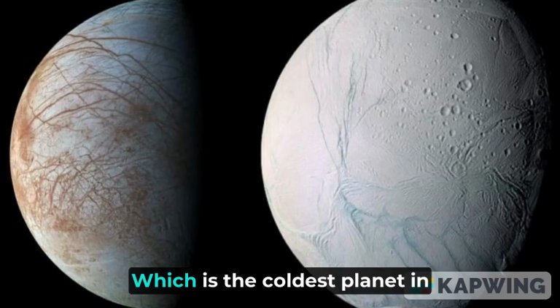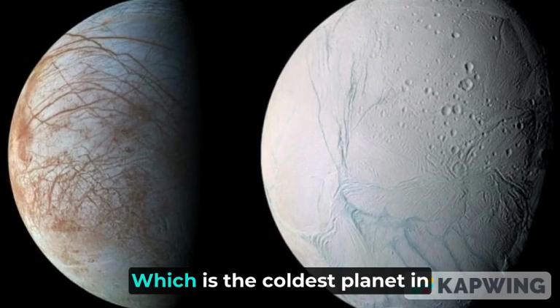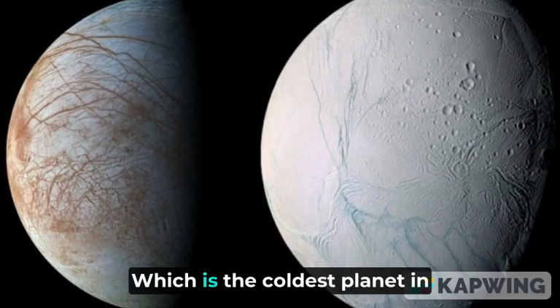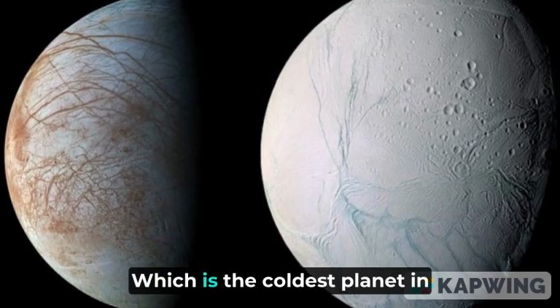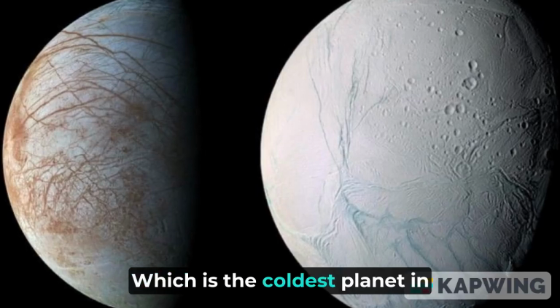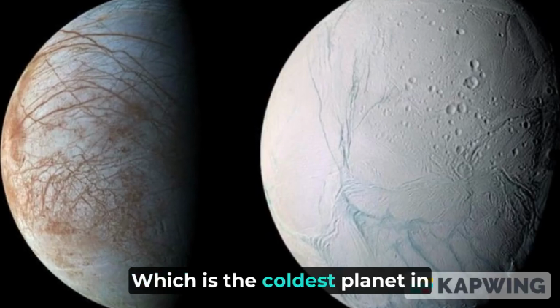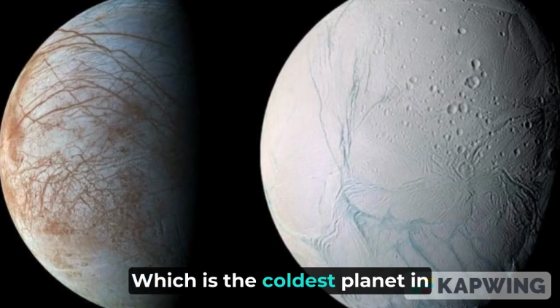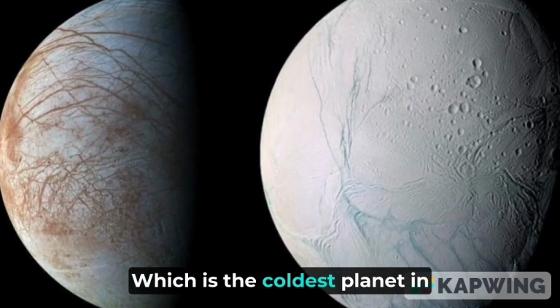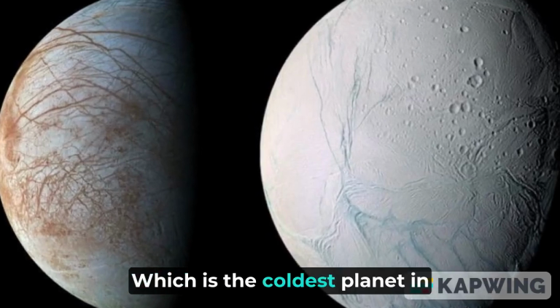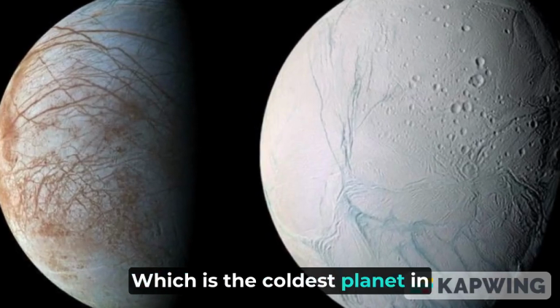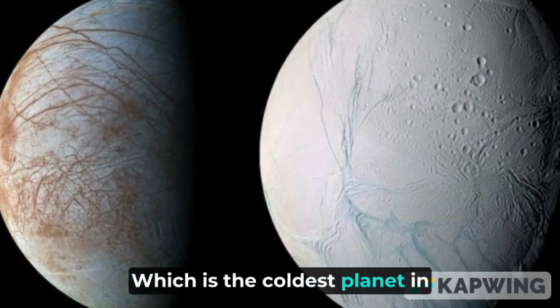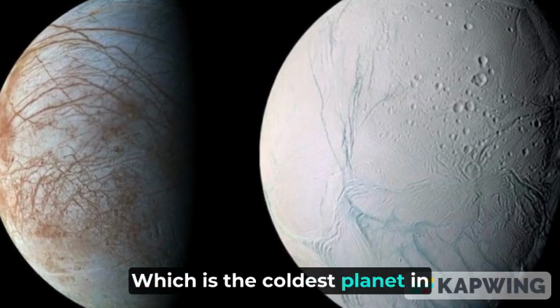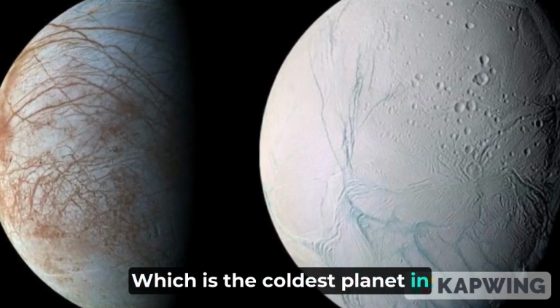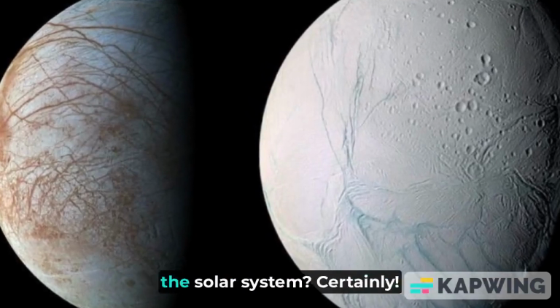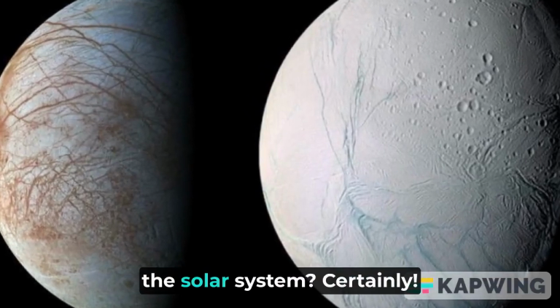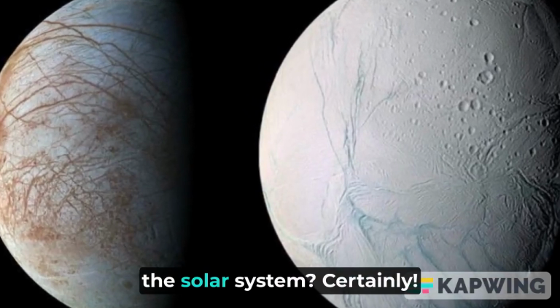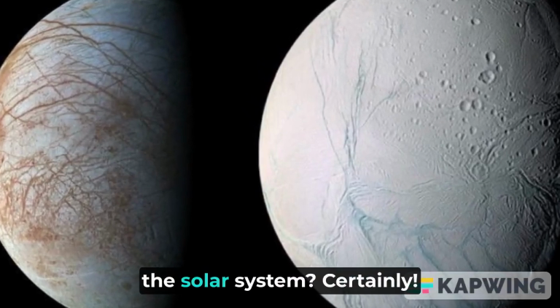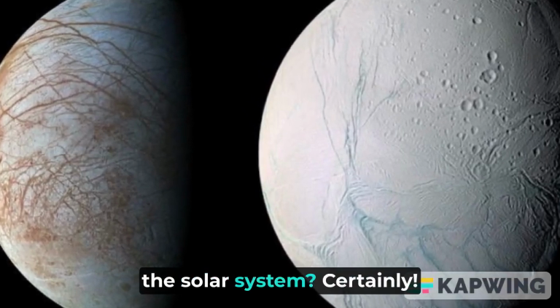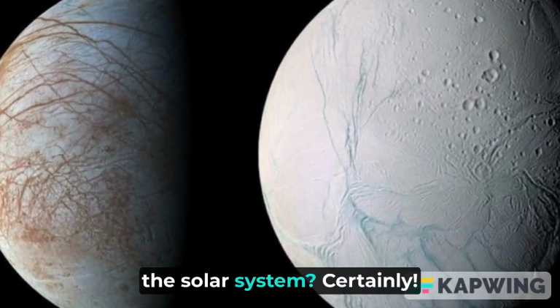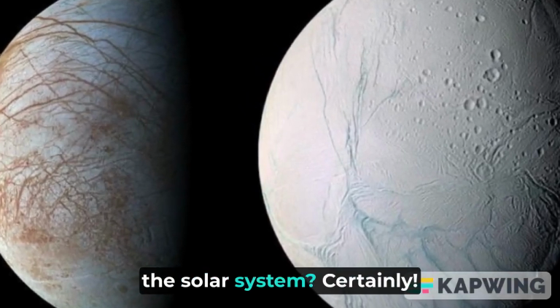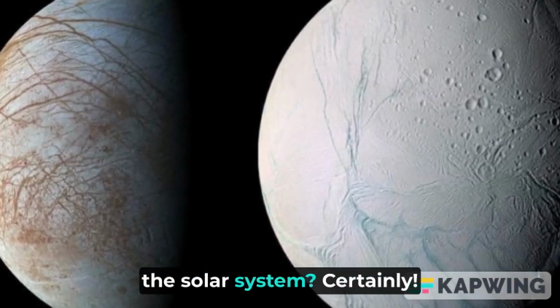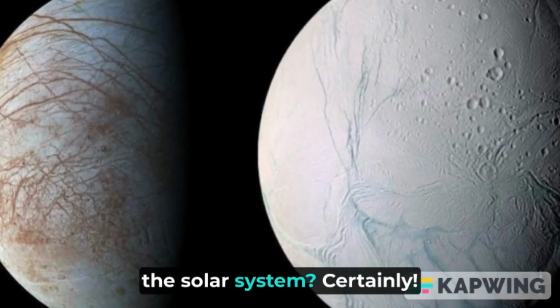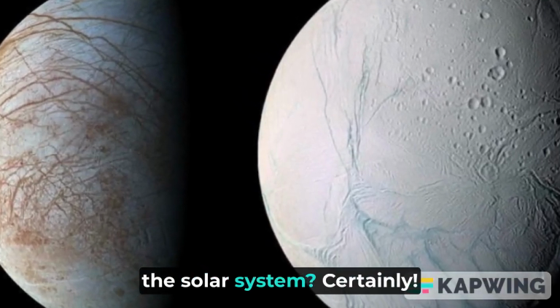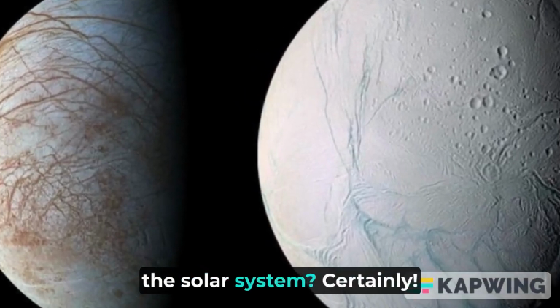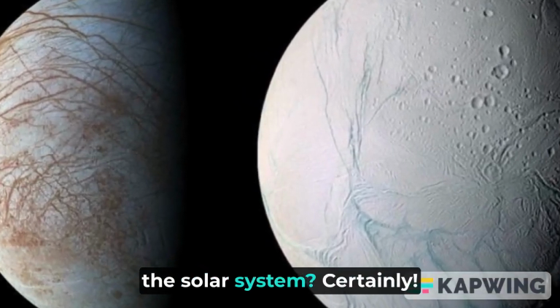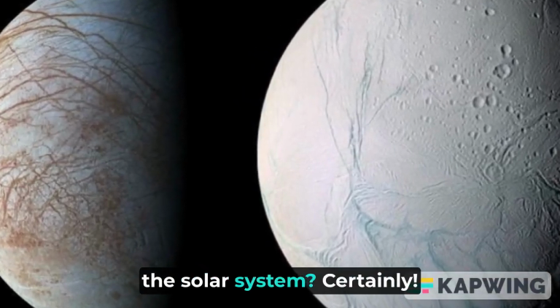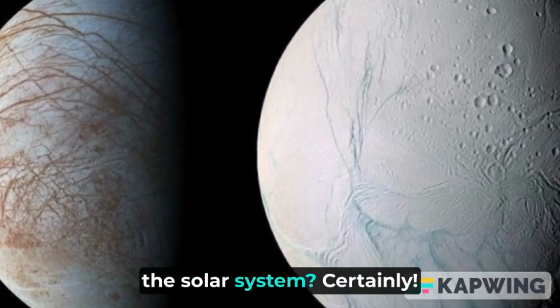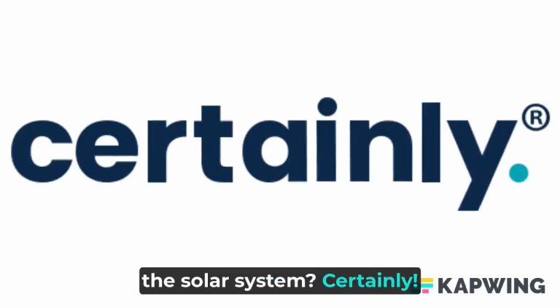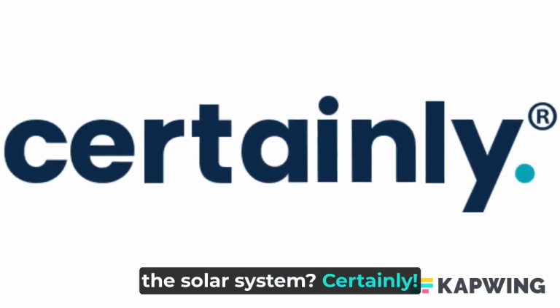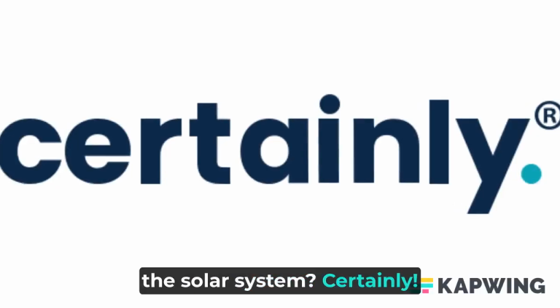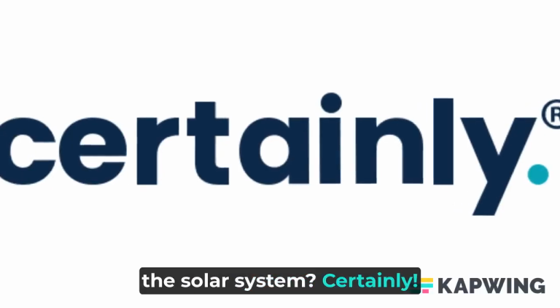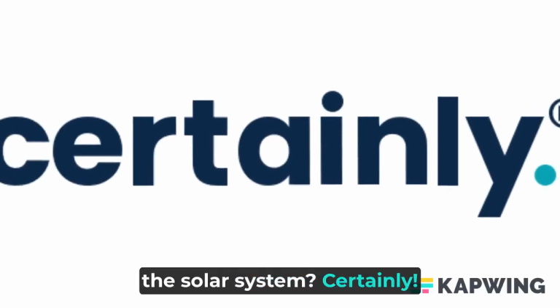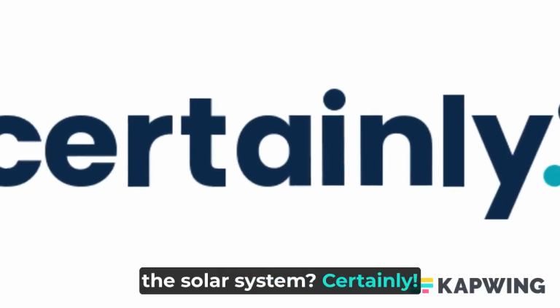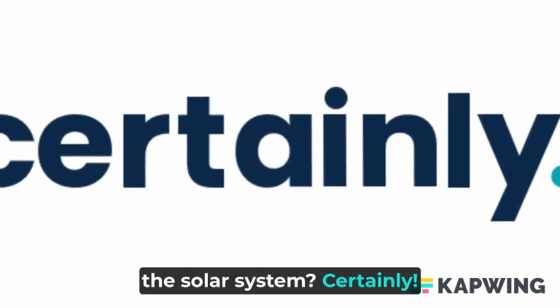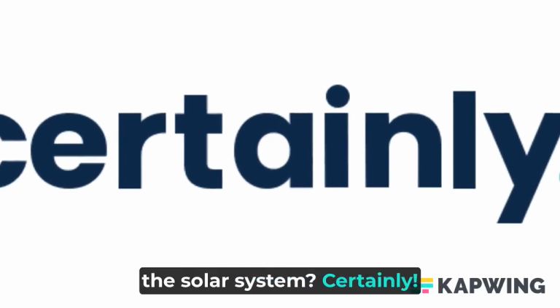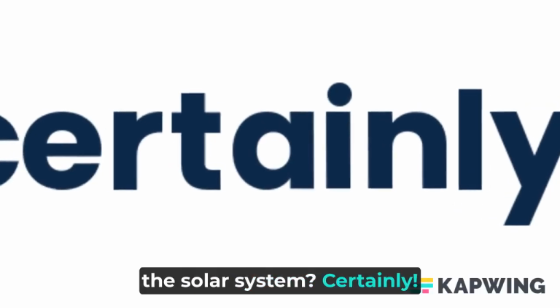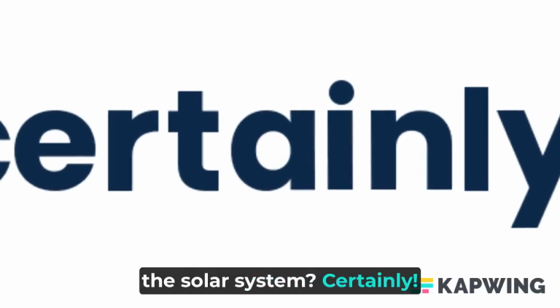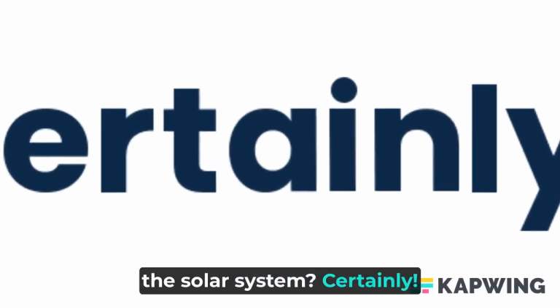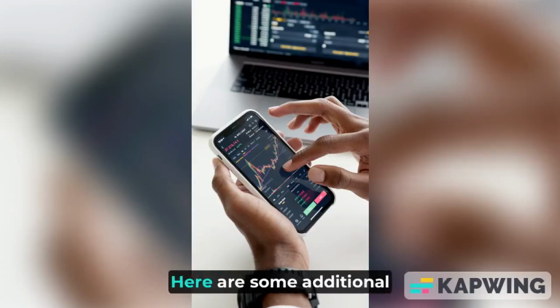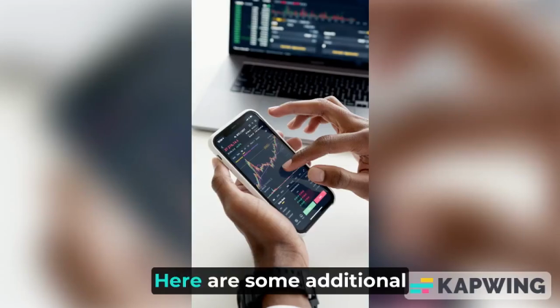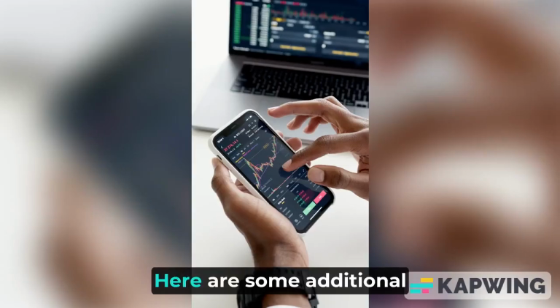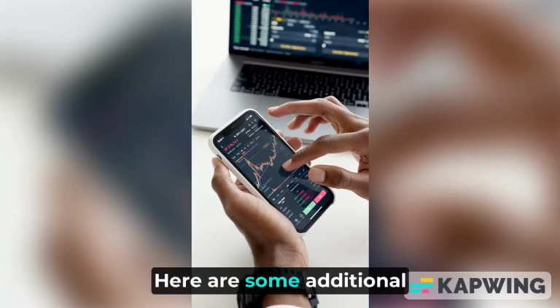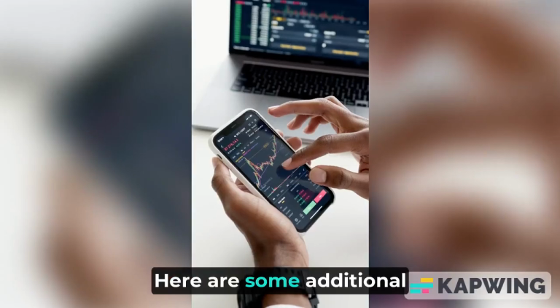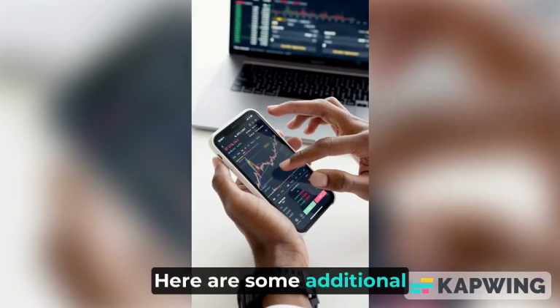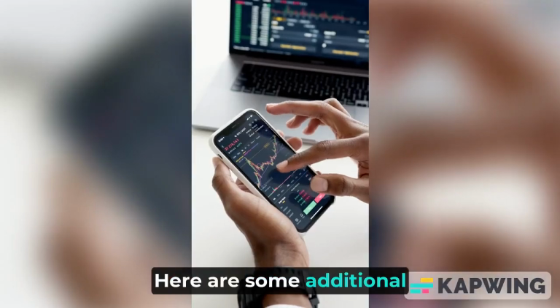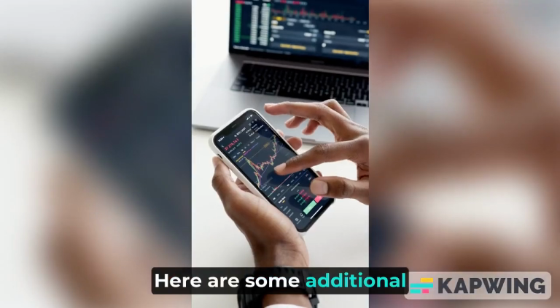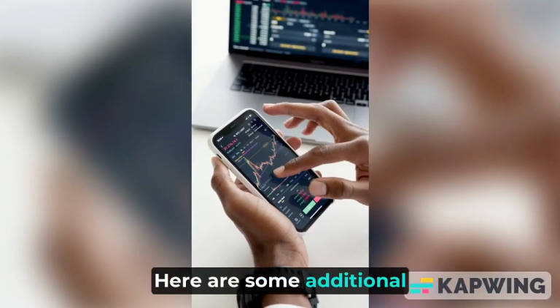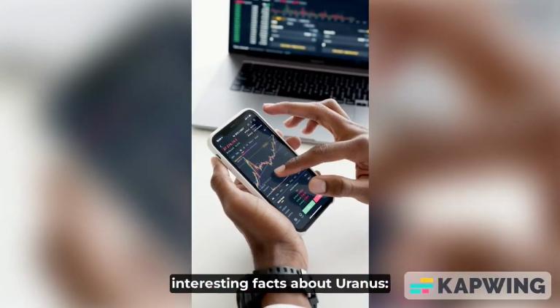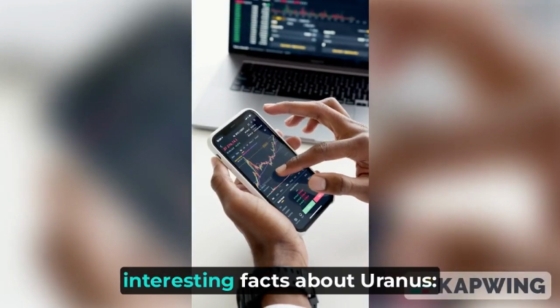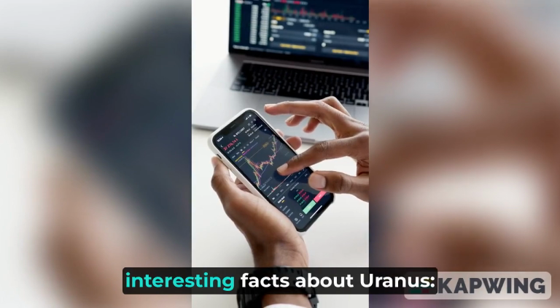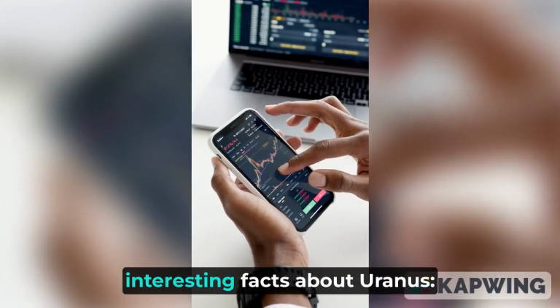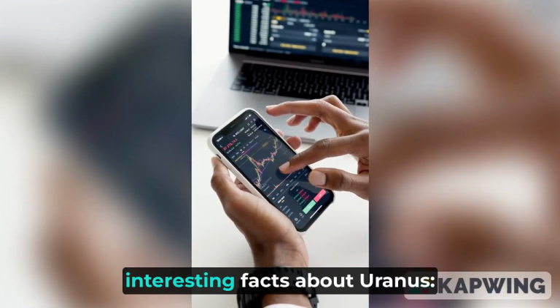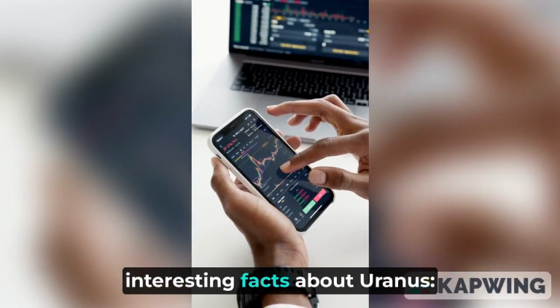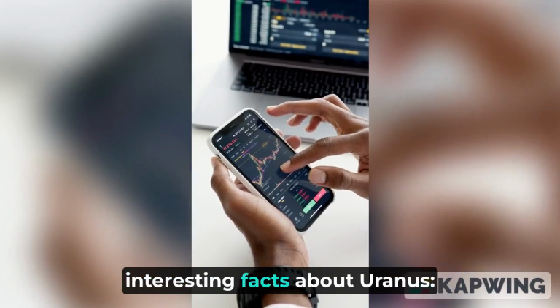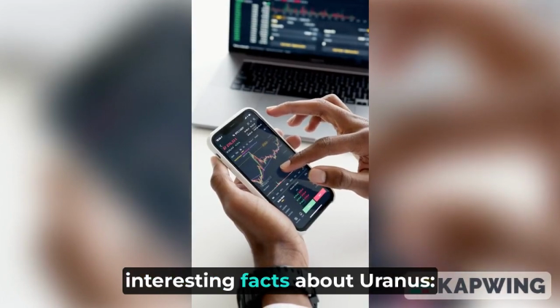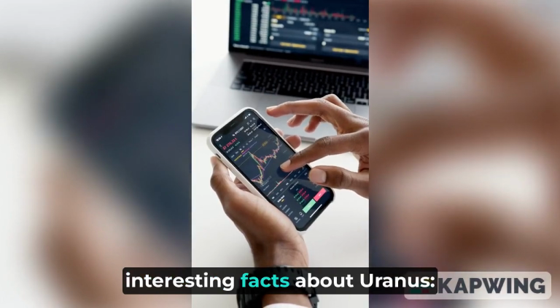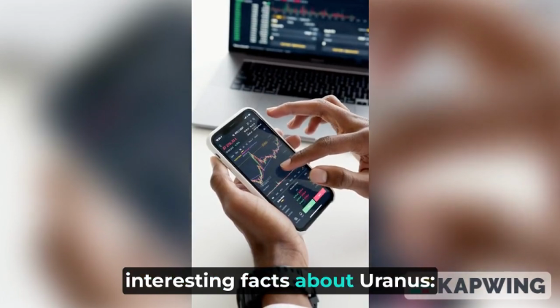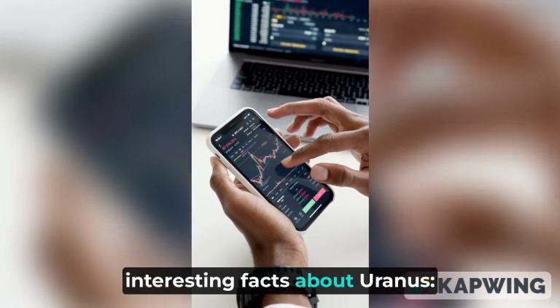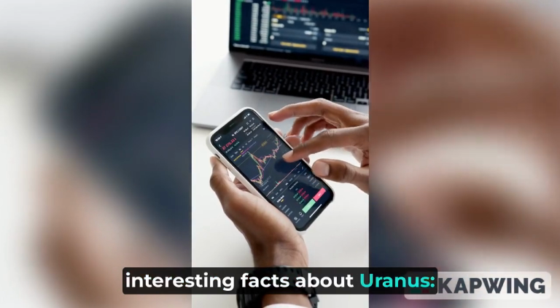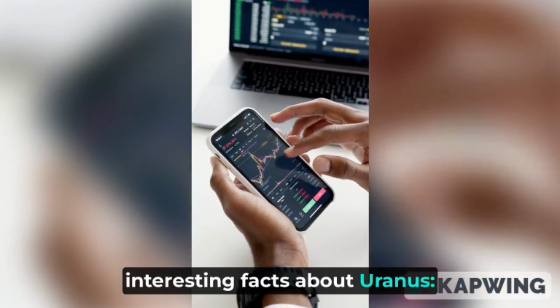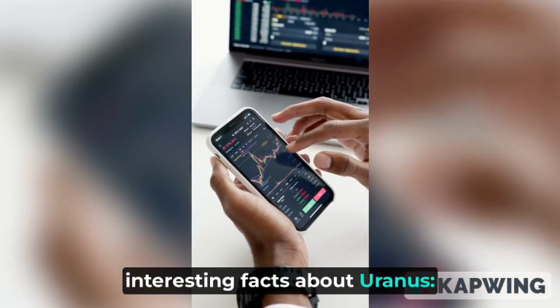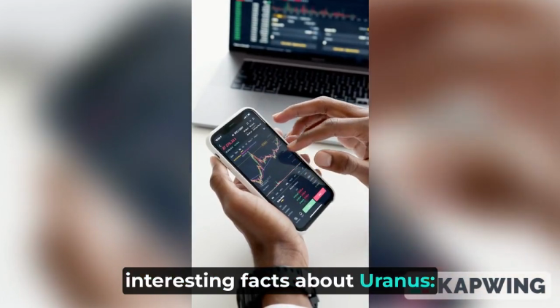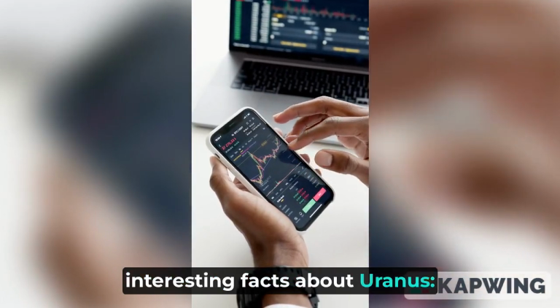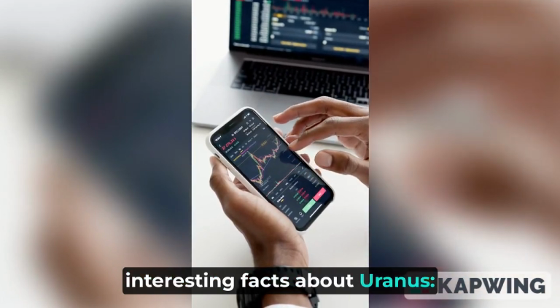Which is the coldest planet in the solar system? Here are some additional interesting facts about Uranus.